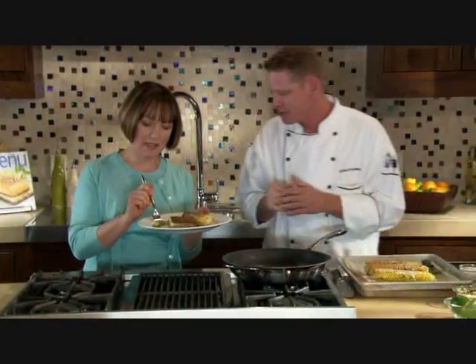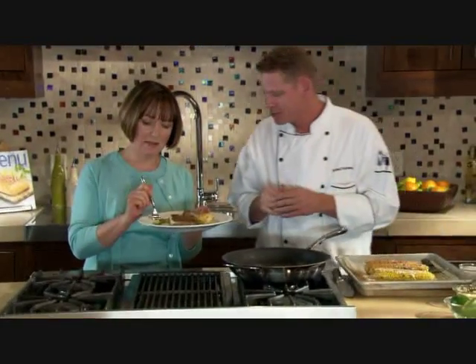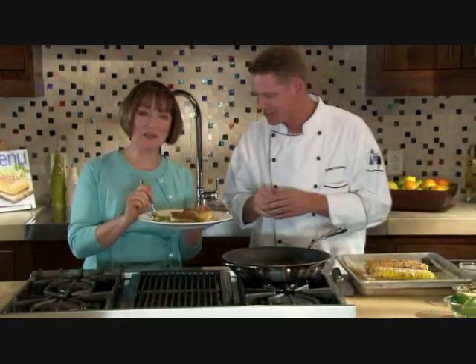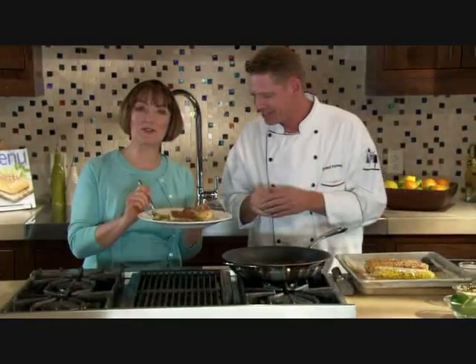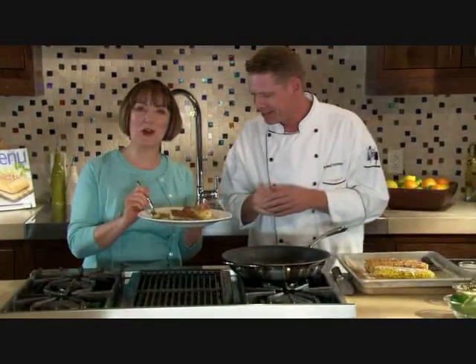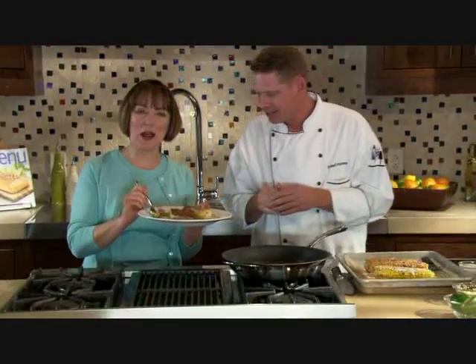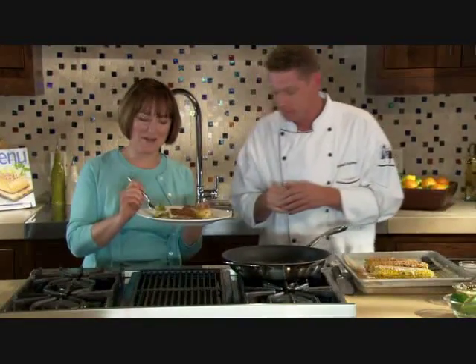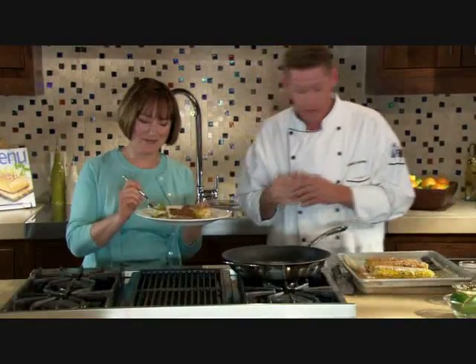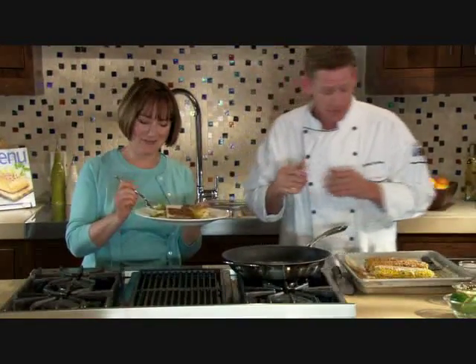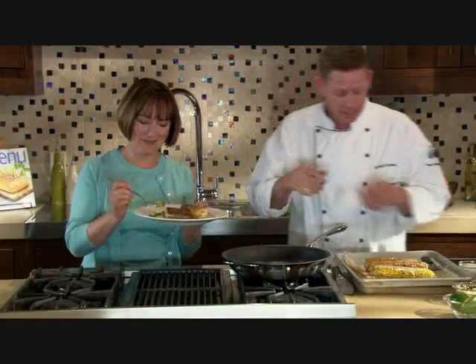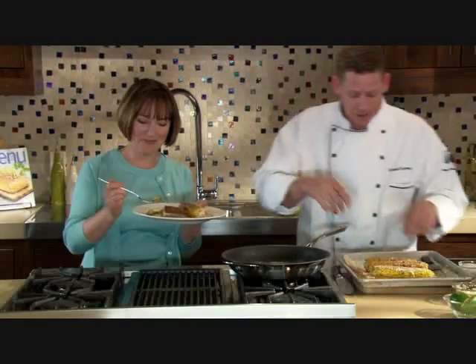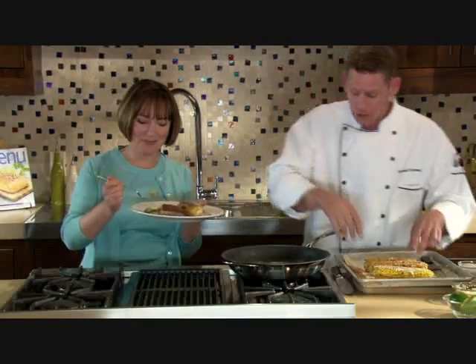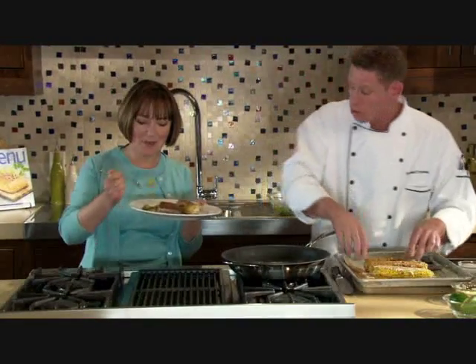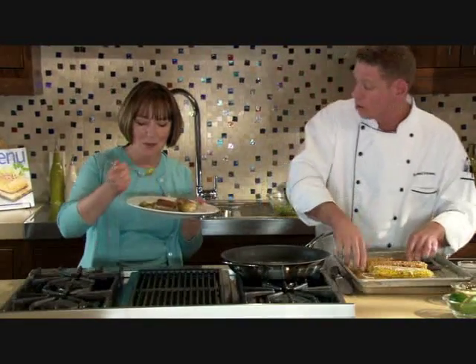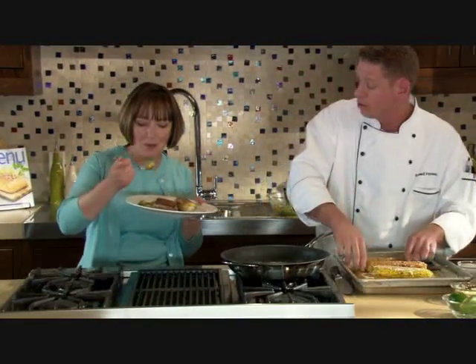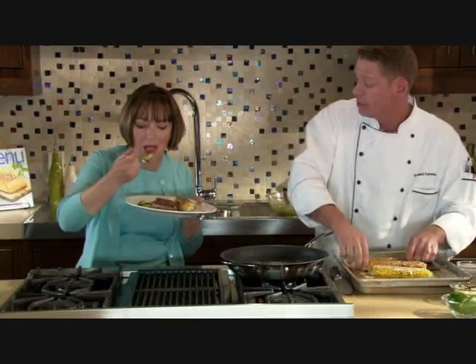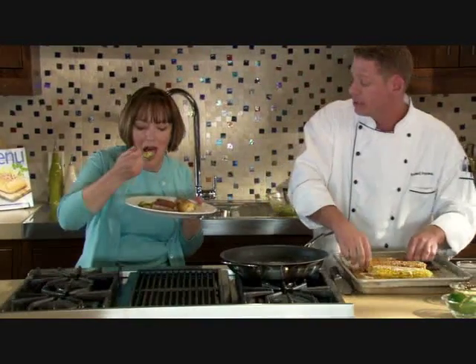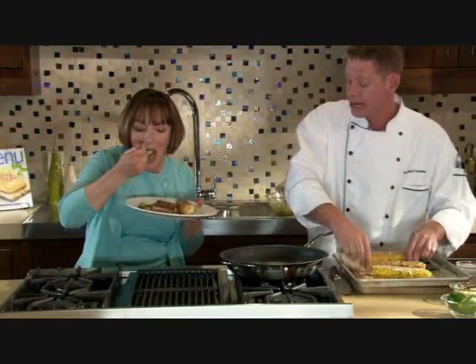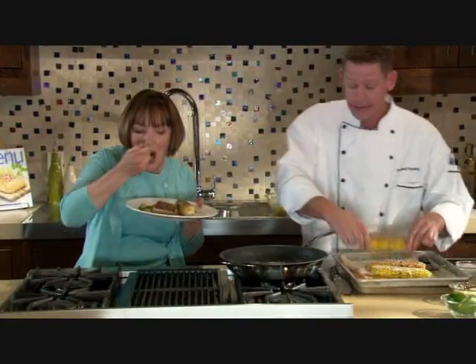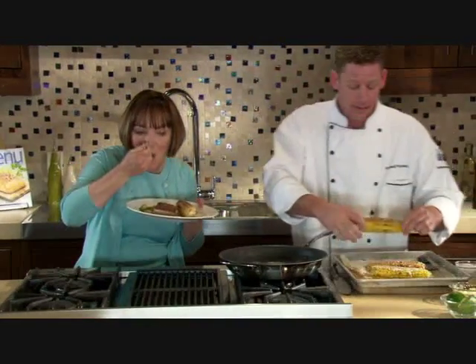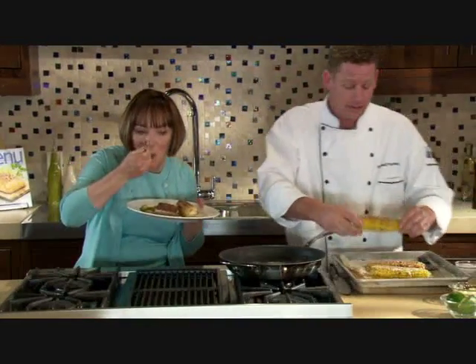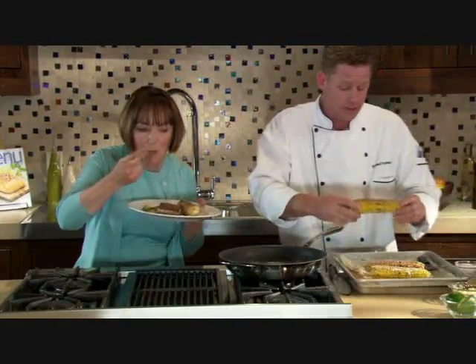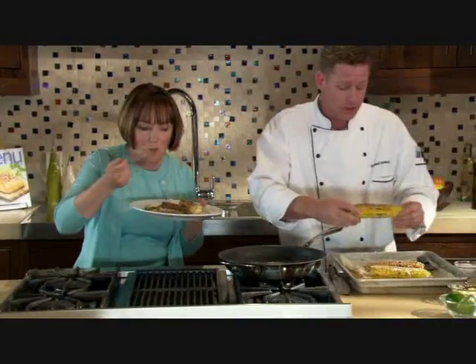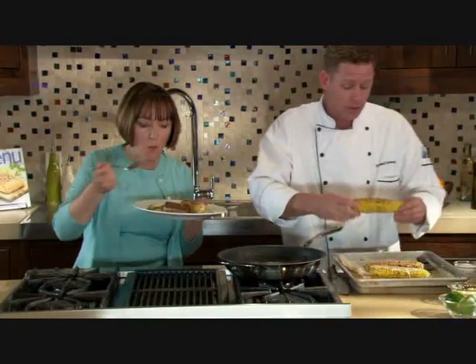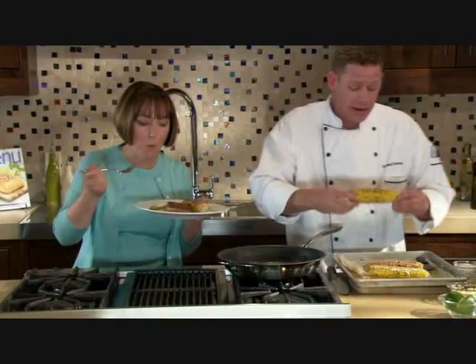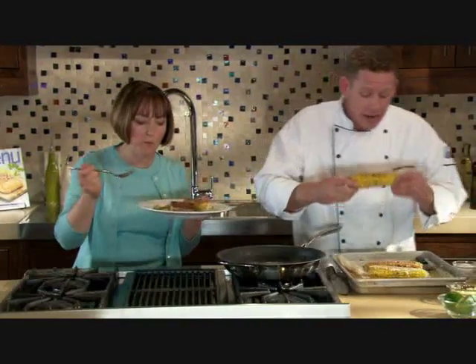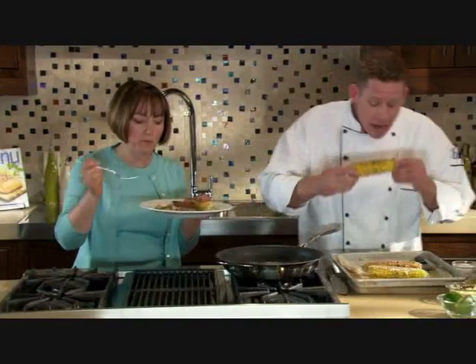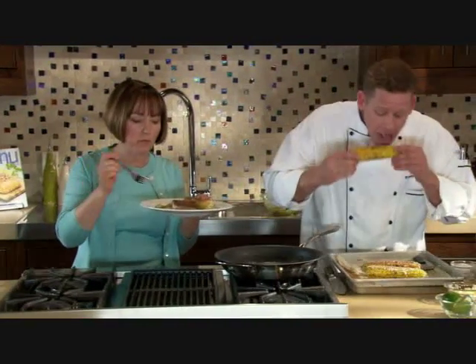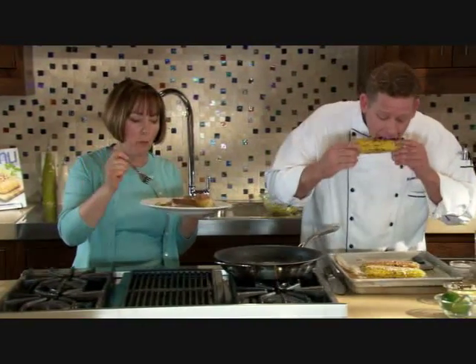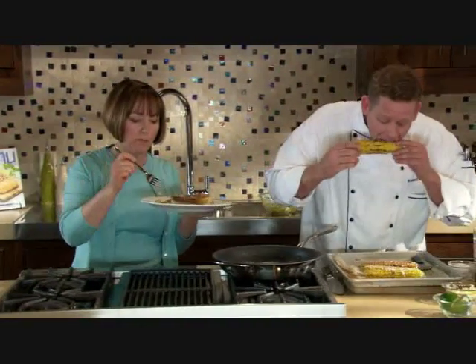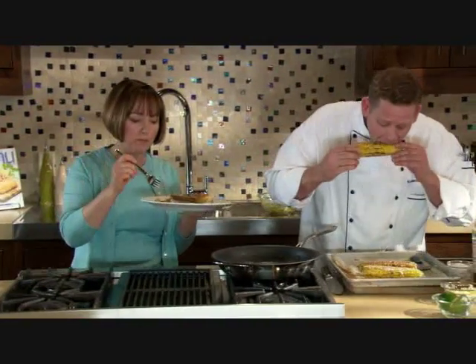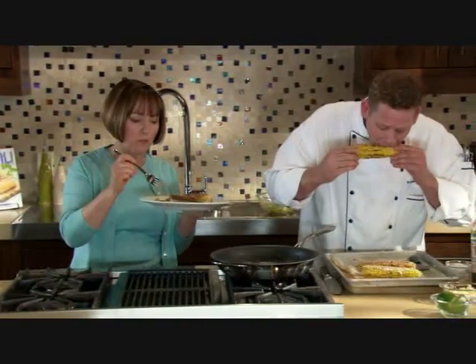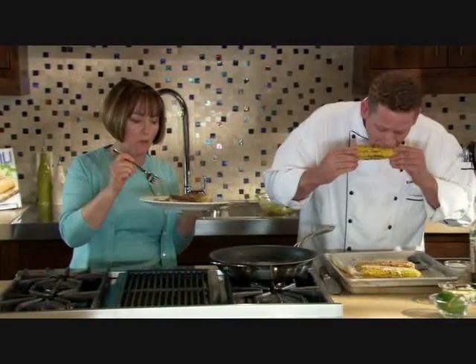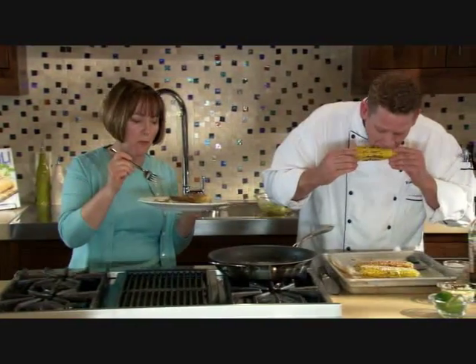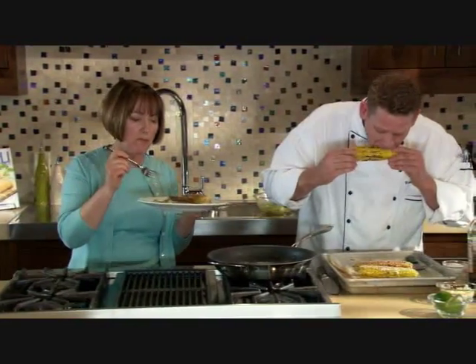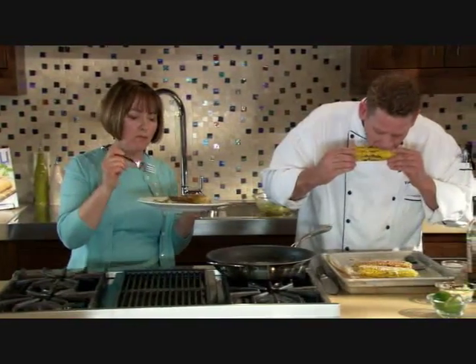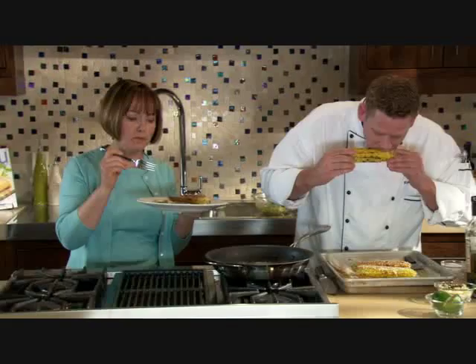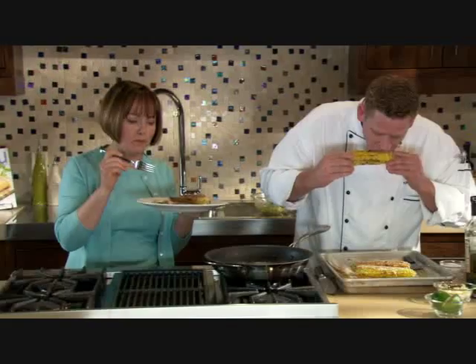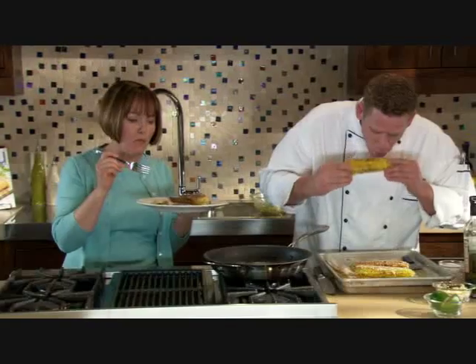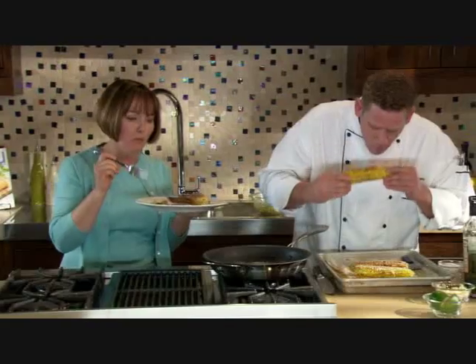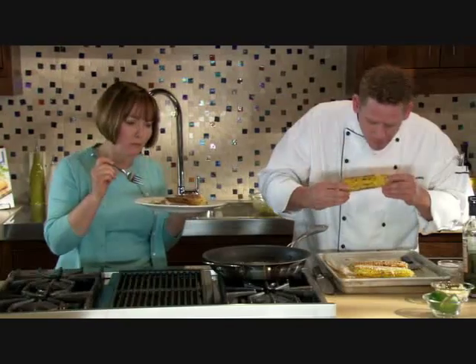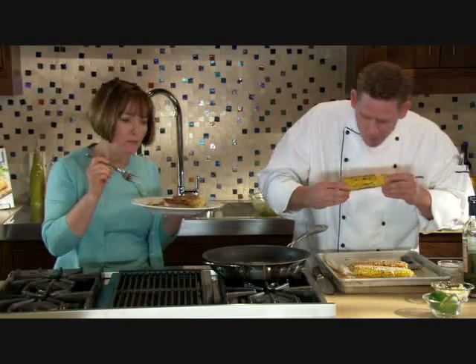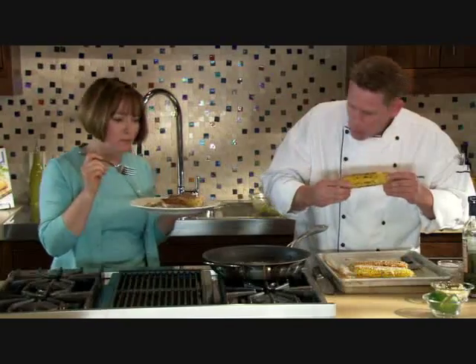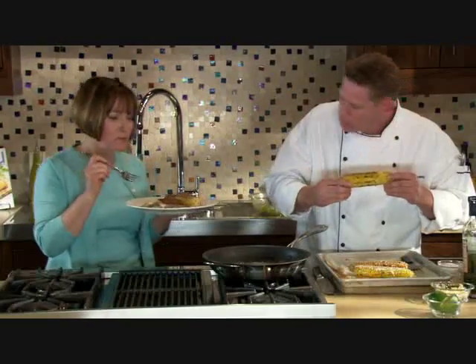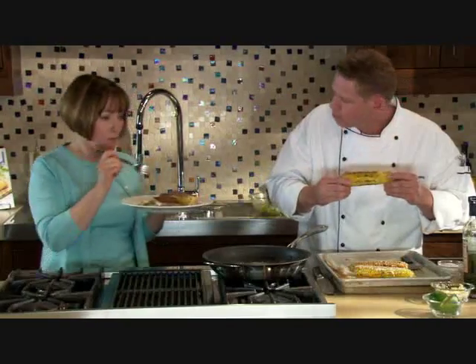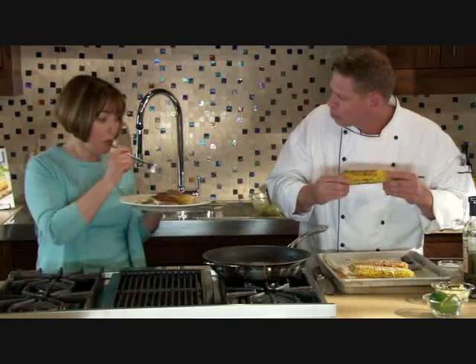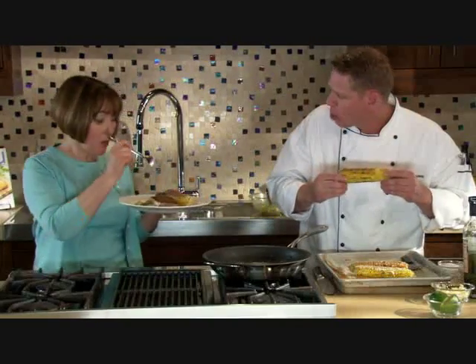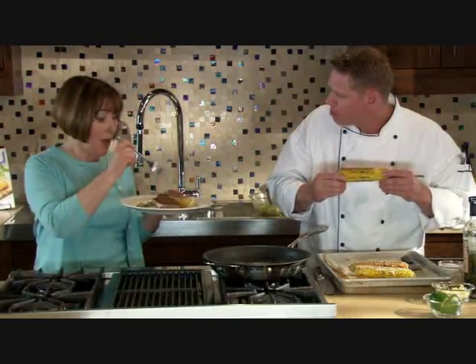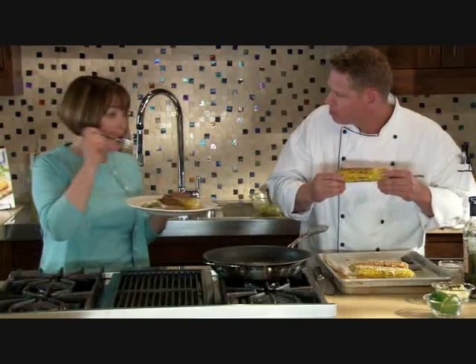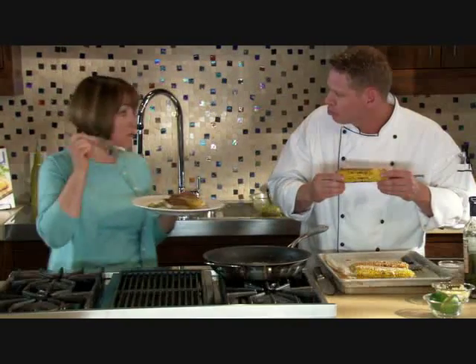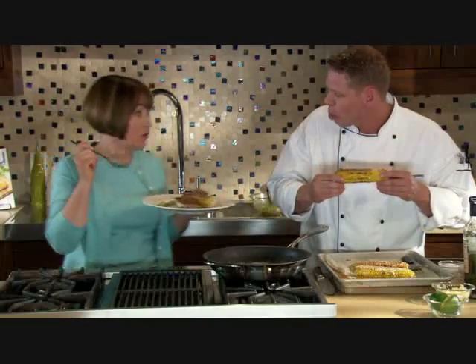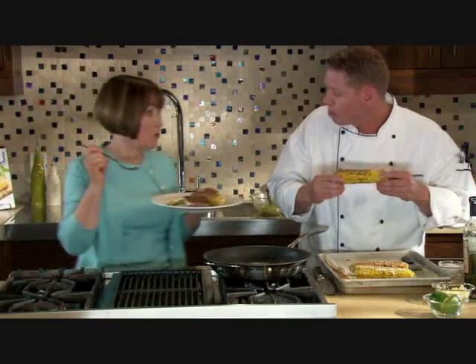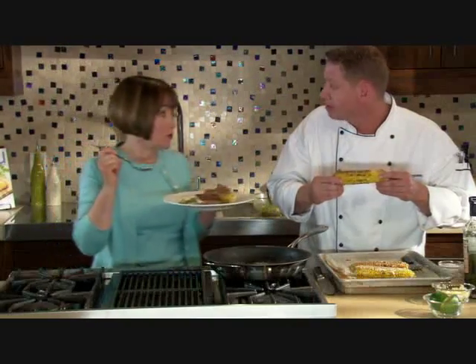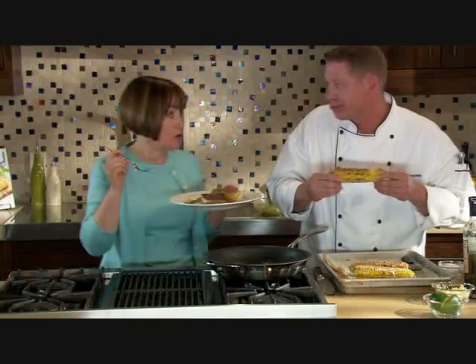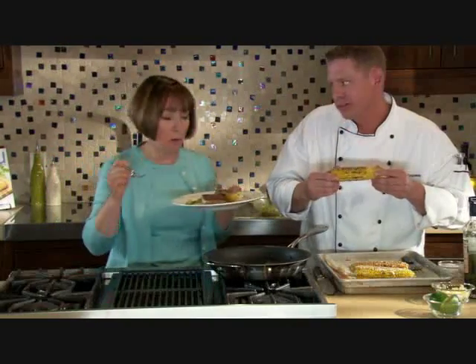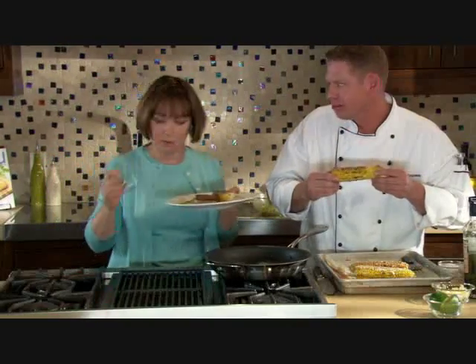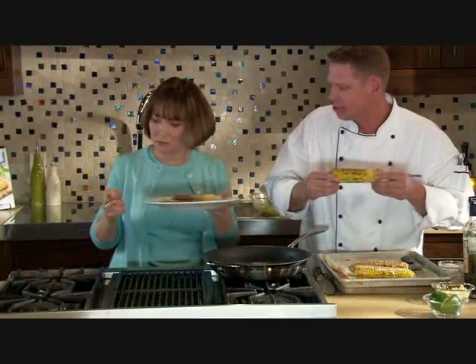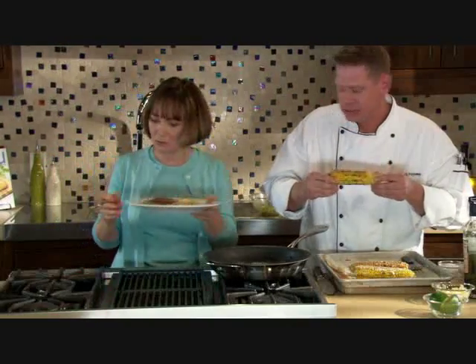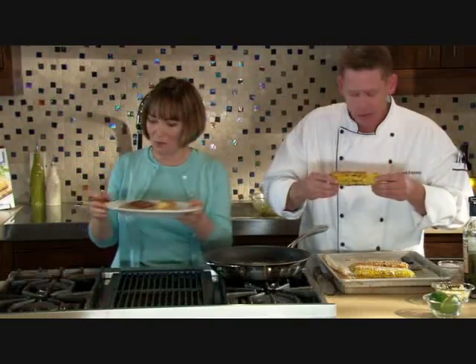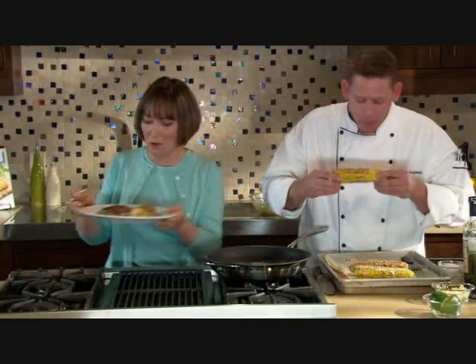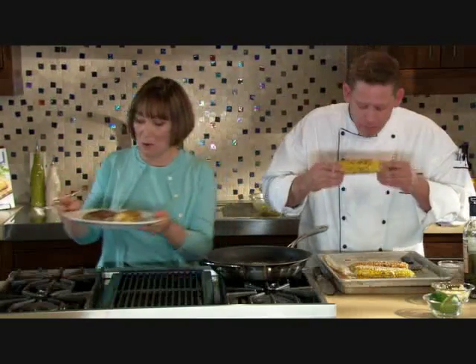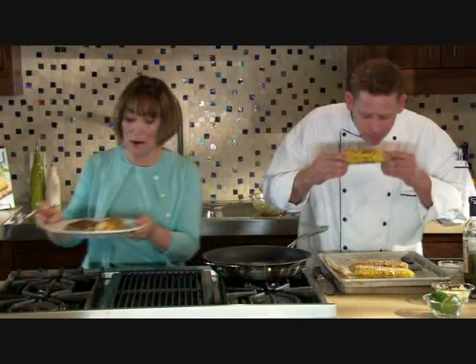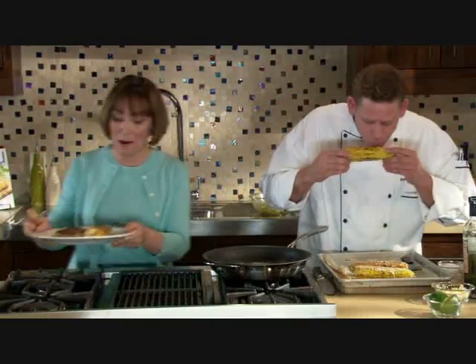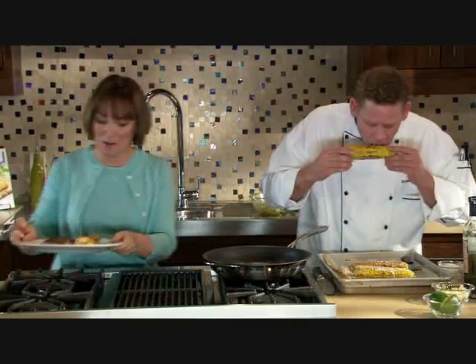Let's give it a try! Going for the corn — it's delicious. This is great!